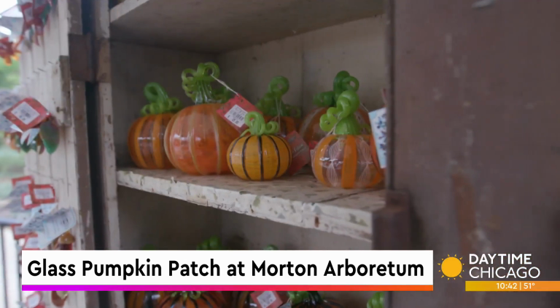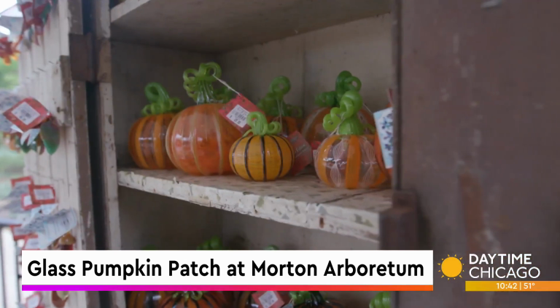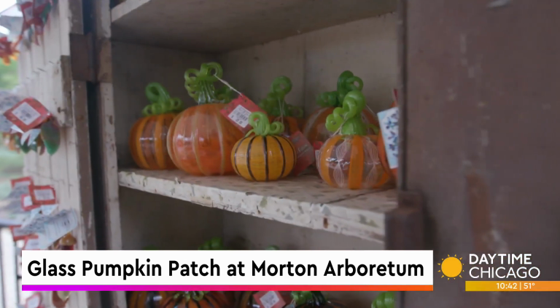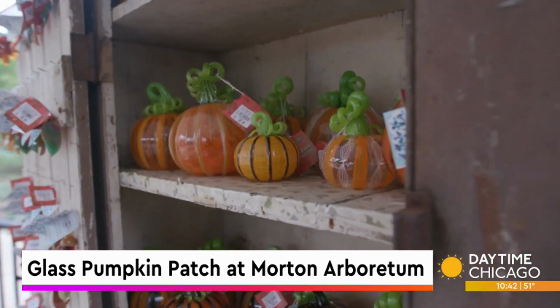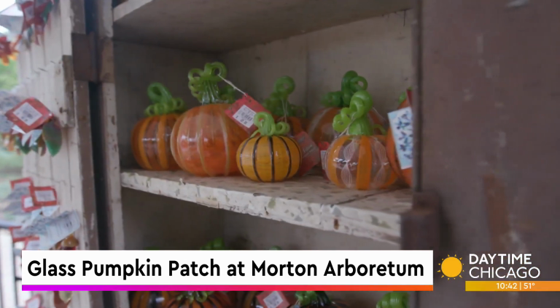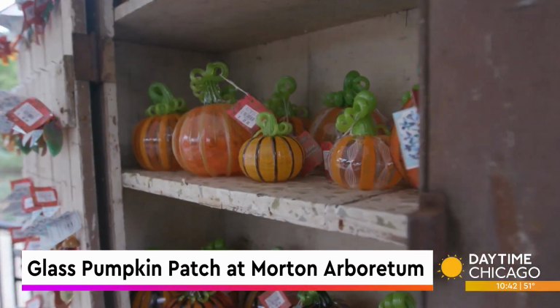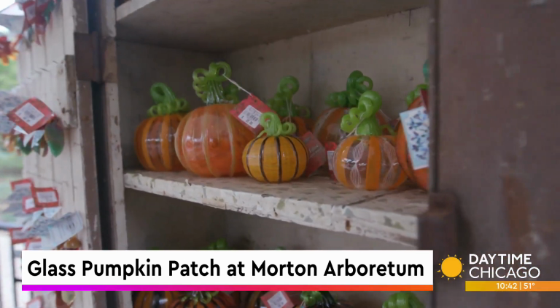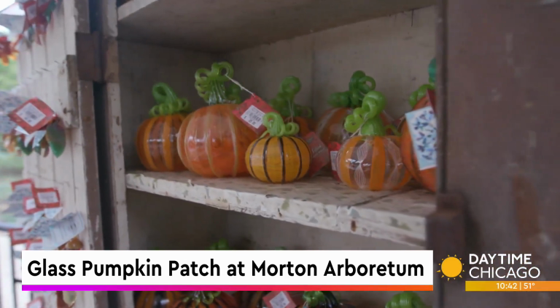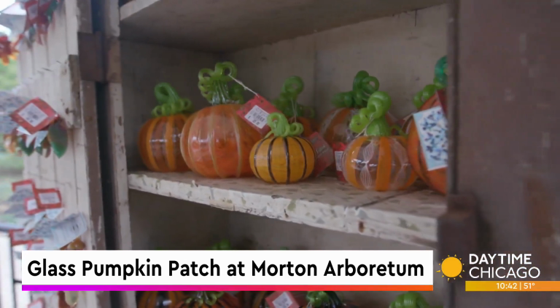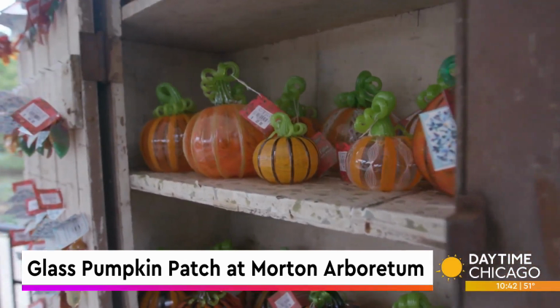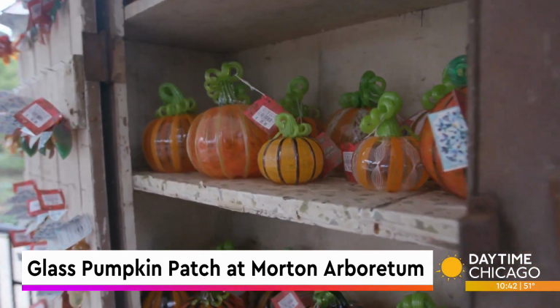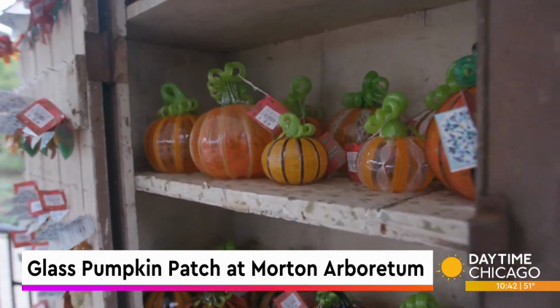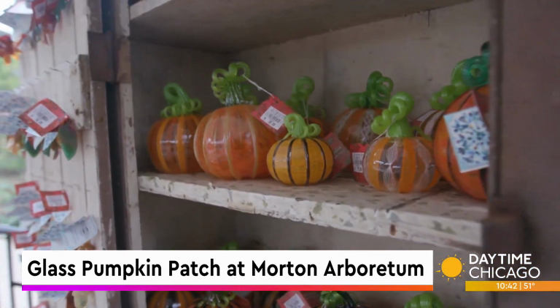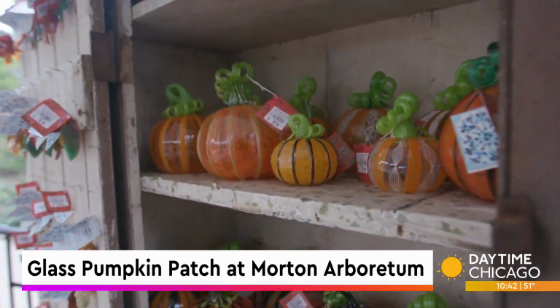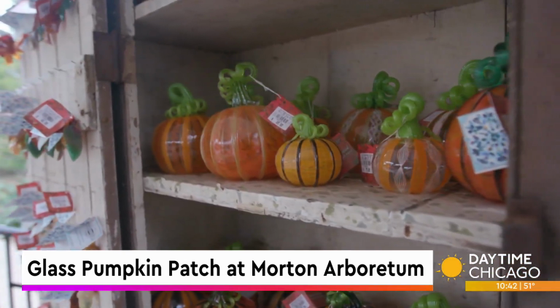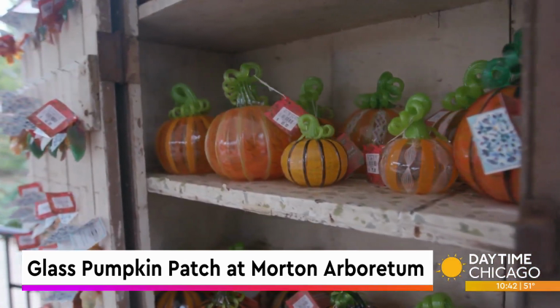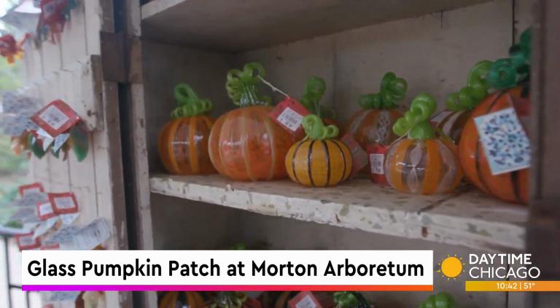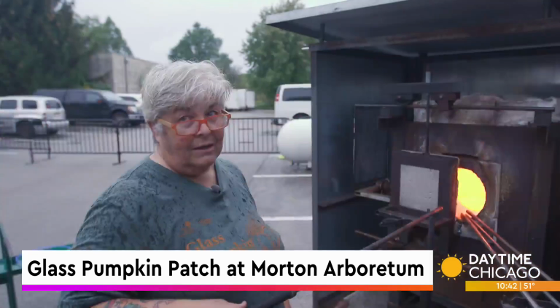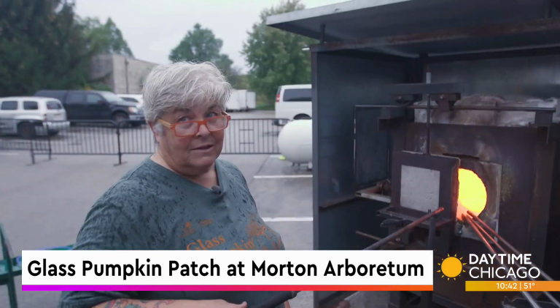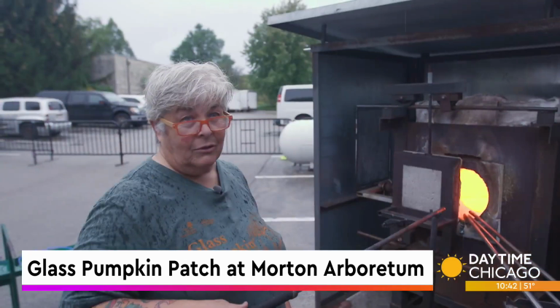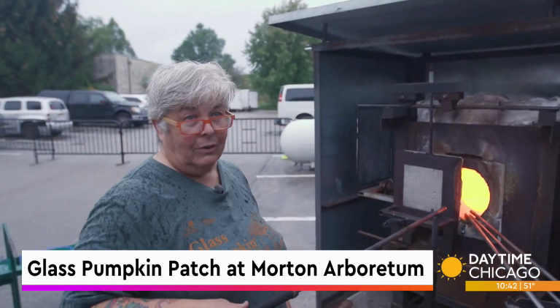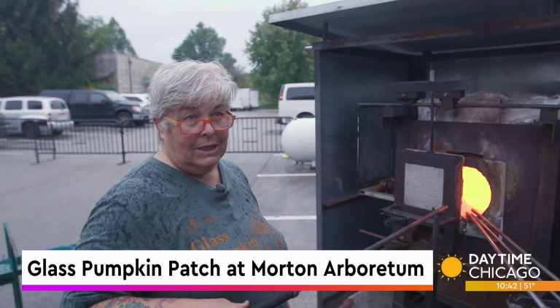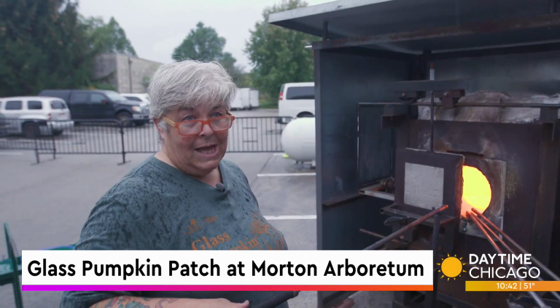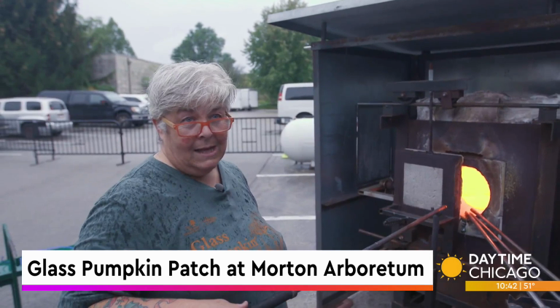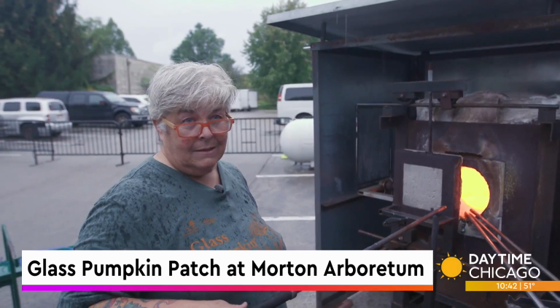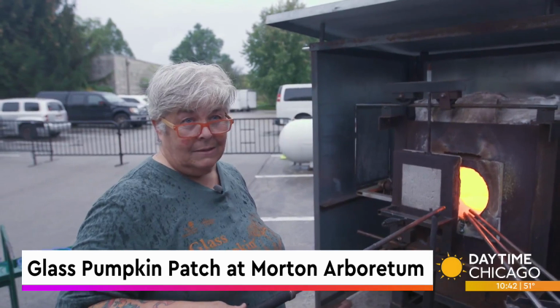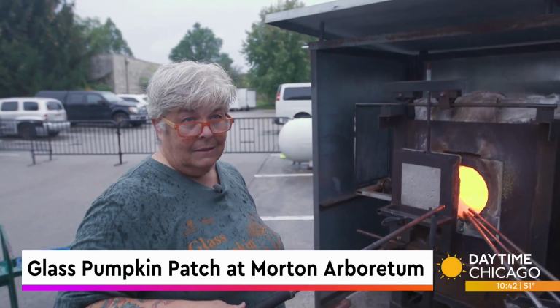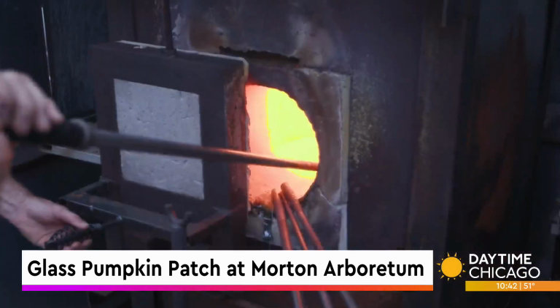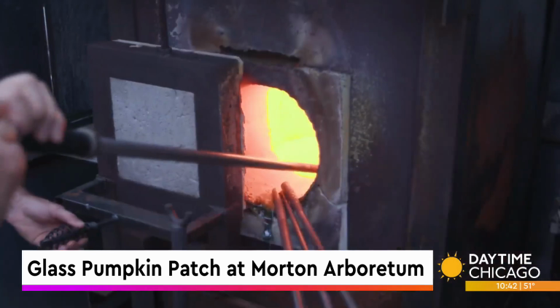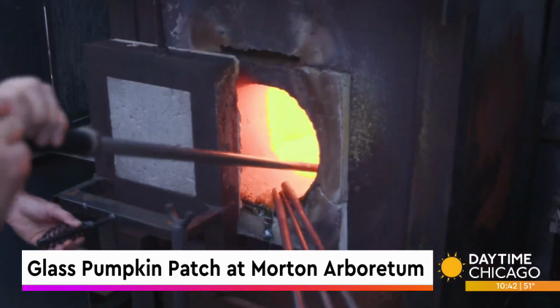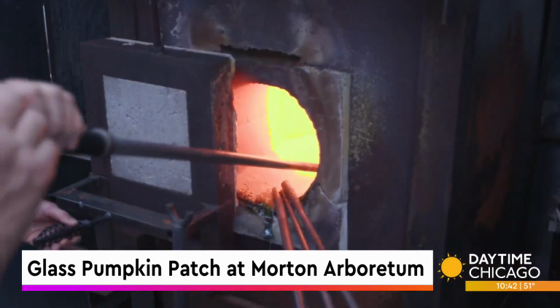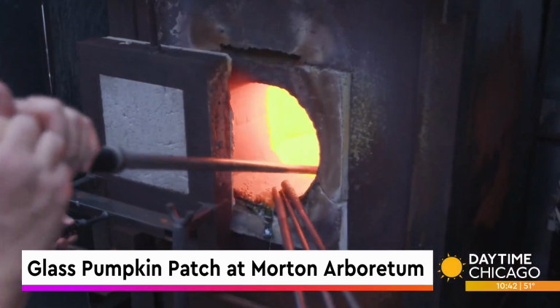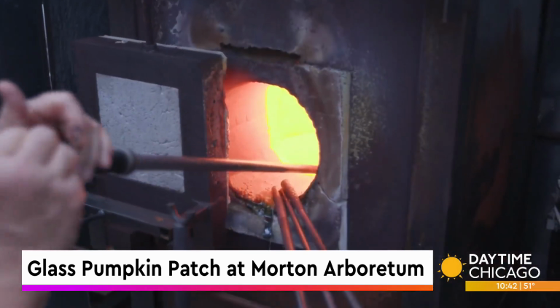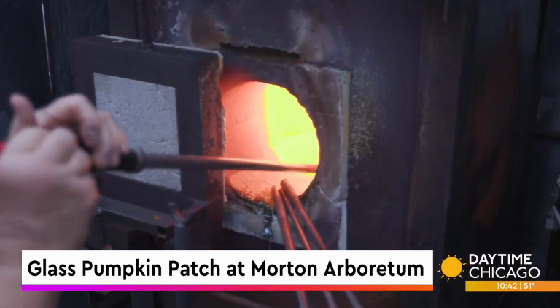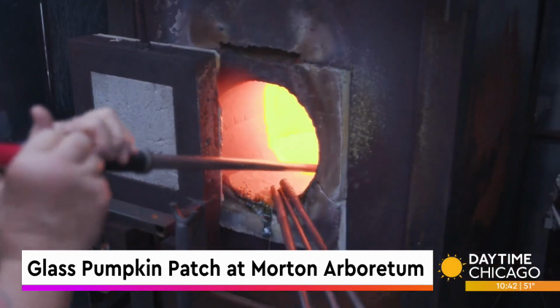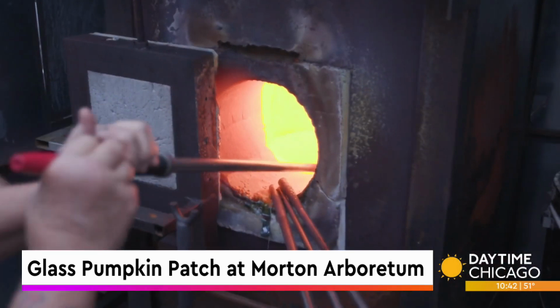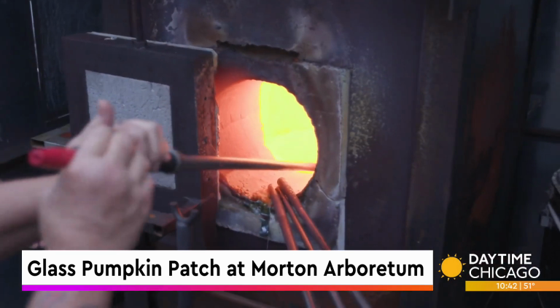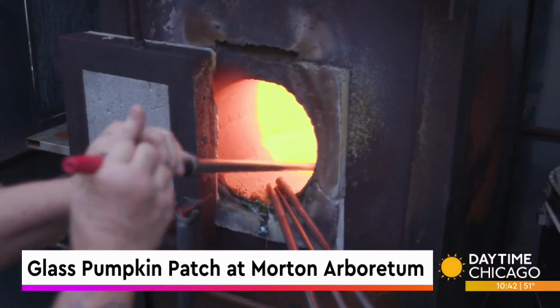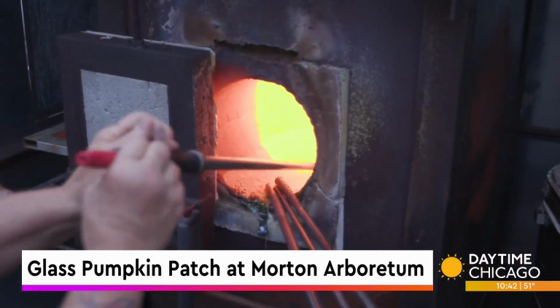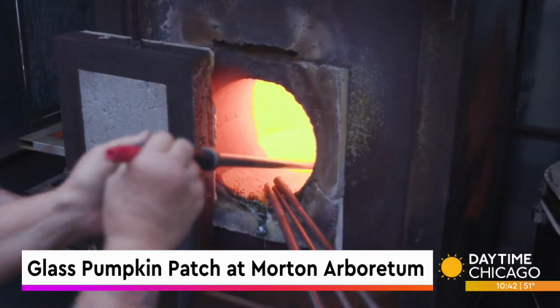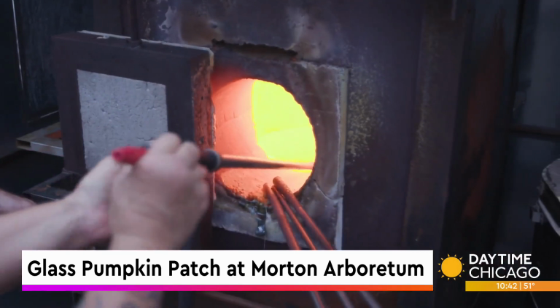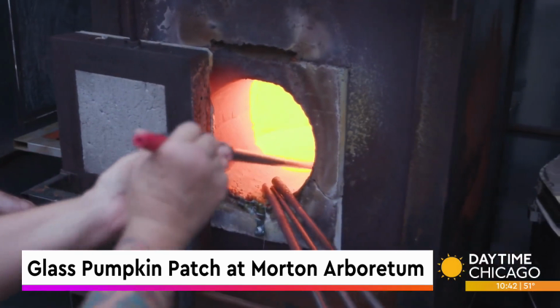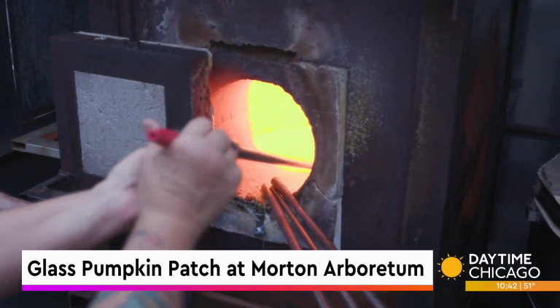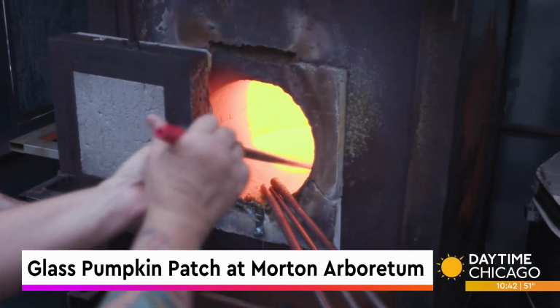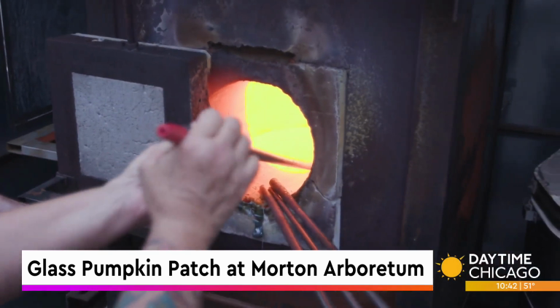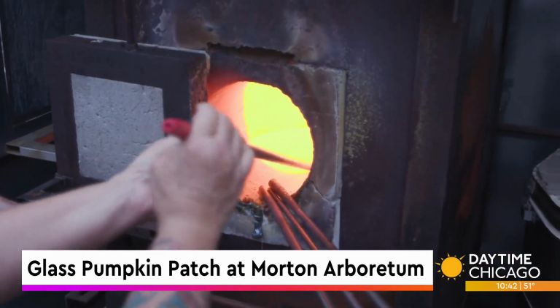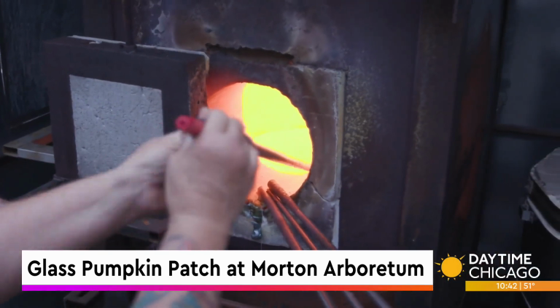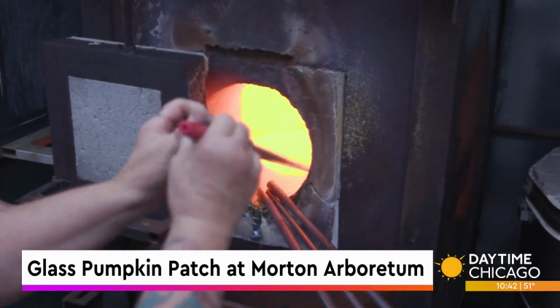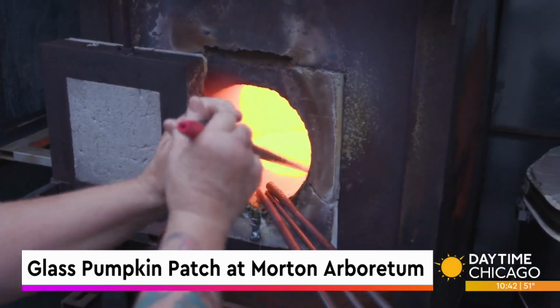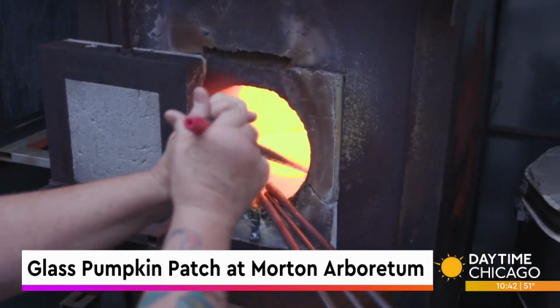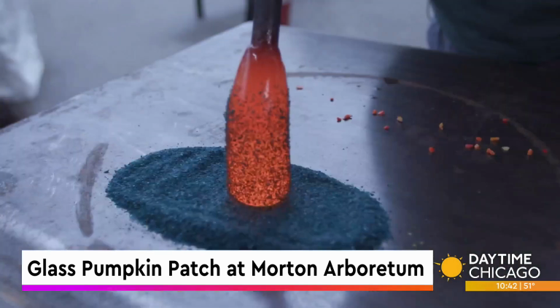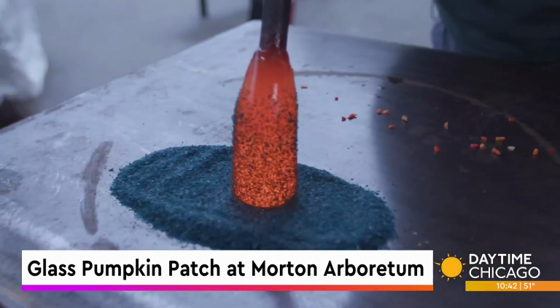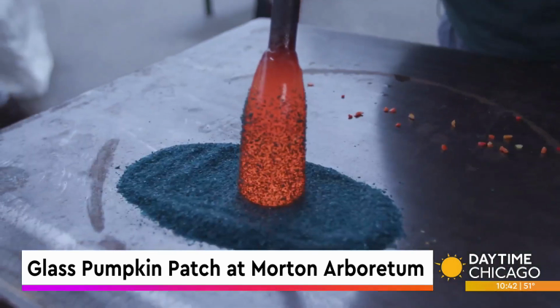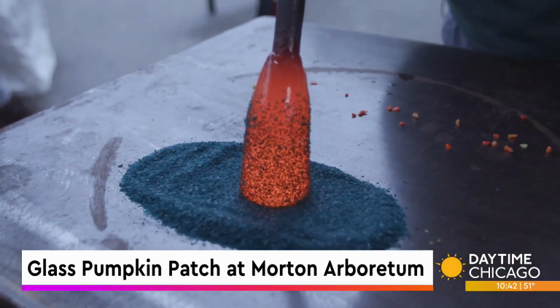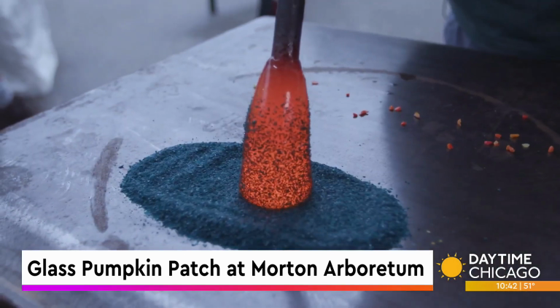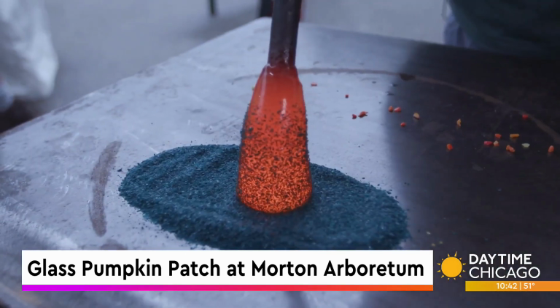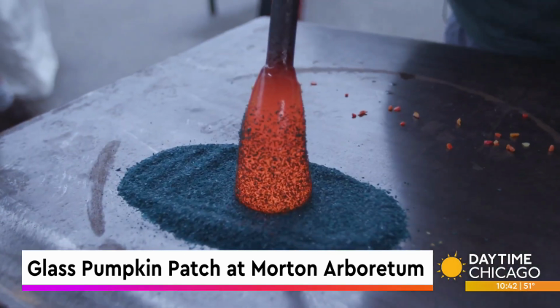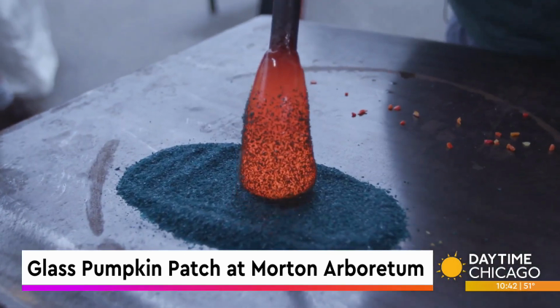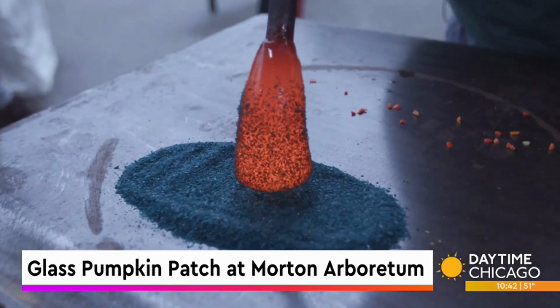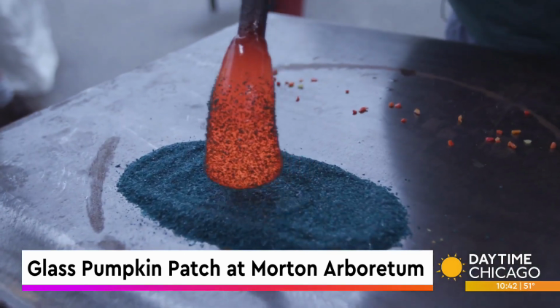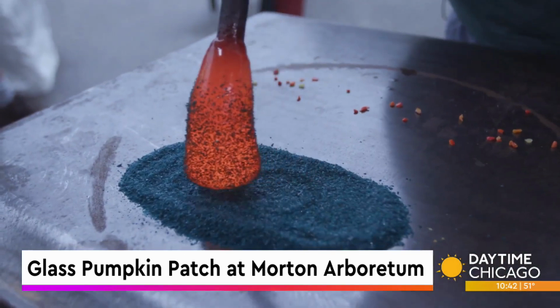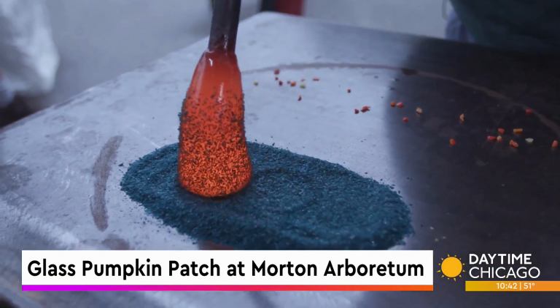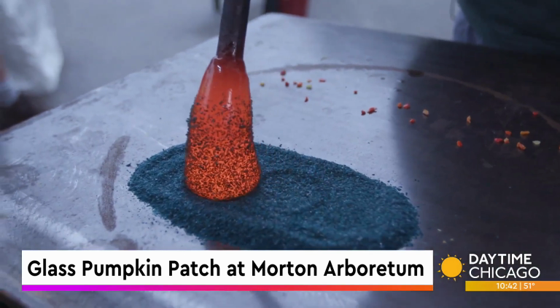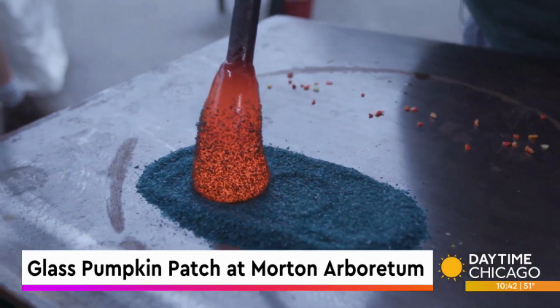I'm going to go in there and gather 2,000 degree glass, and believe it or not in about 12 or 15 minutes this is actually going to be a really pretty pumpkin.